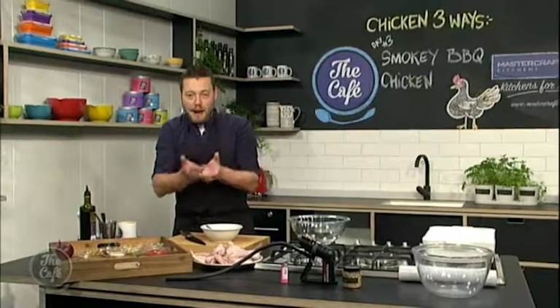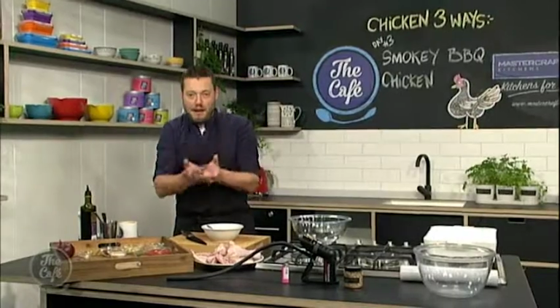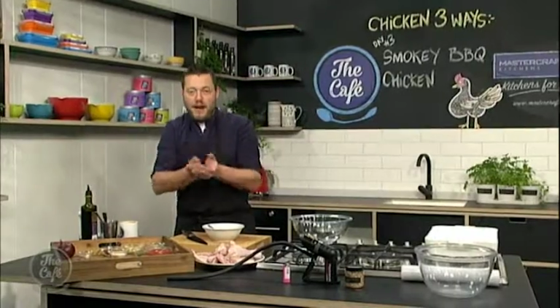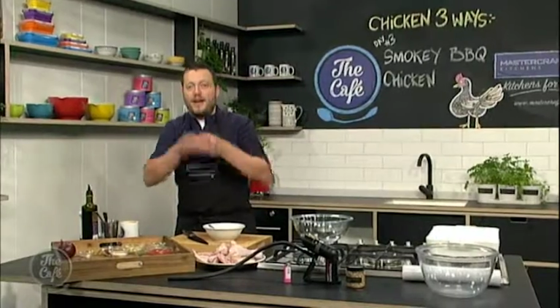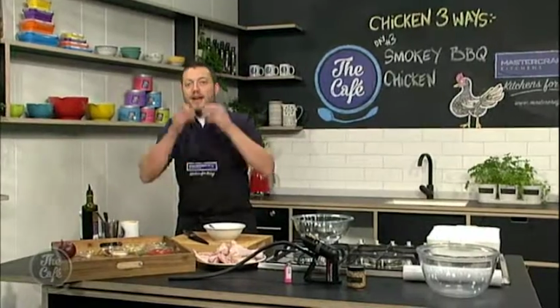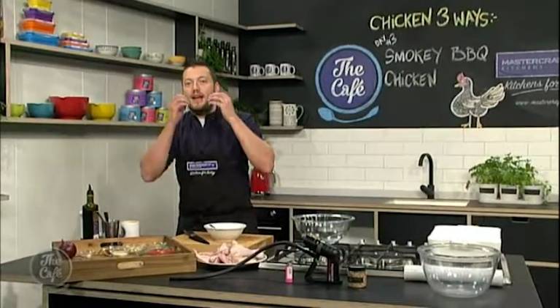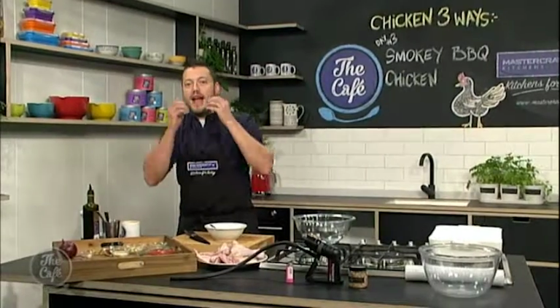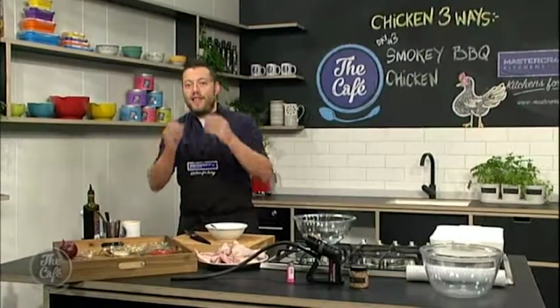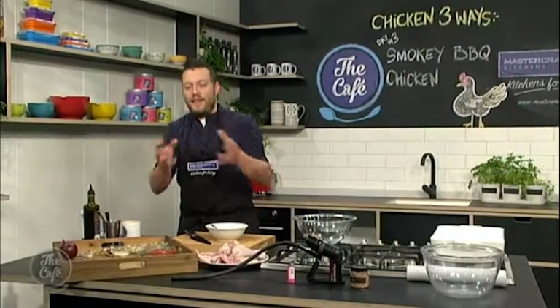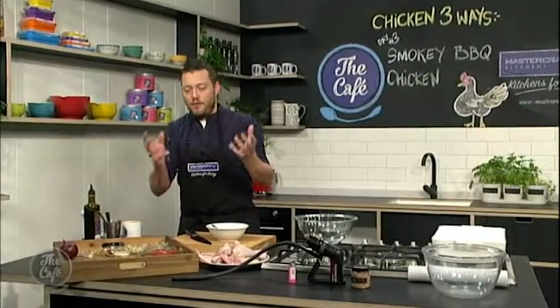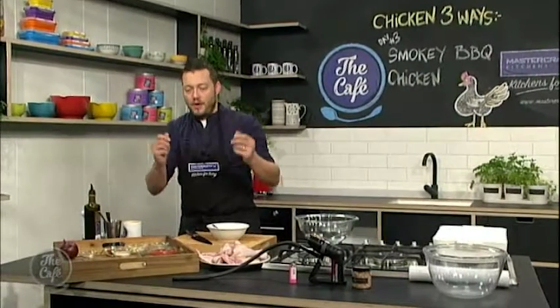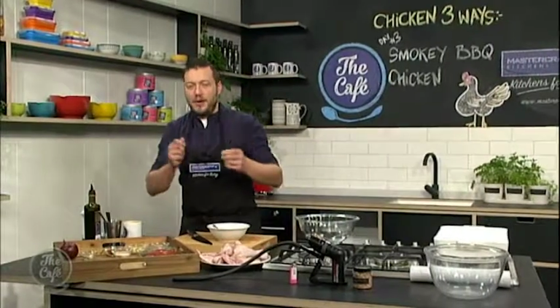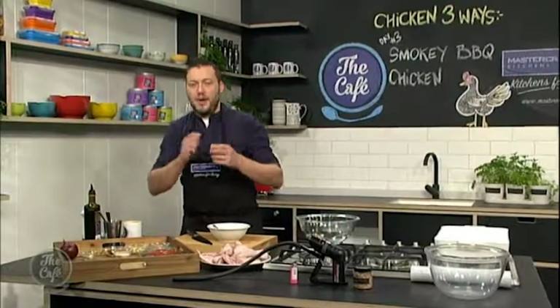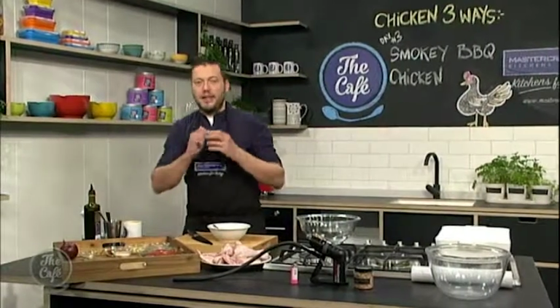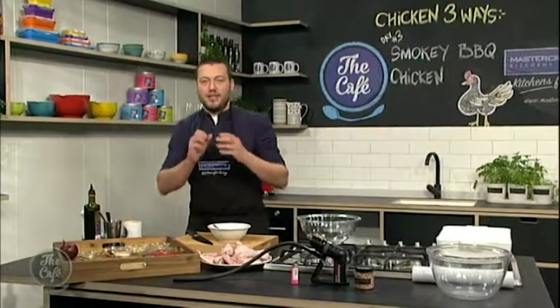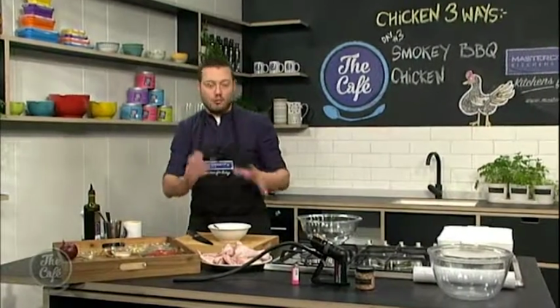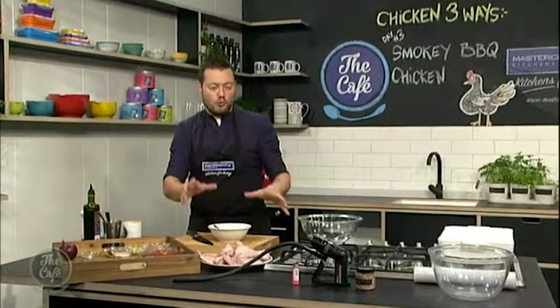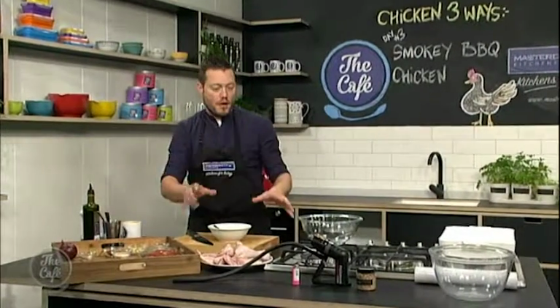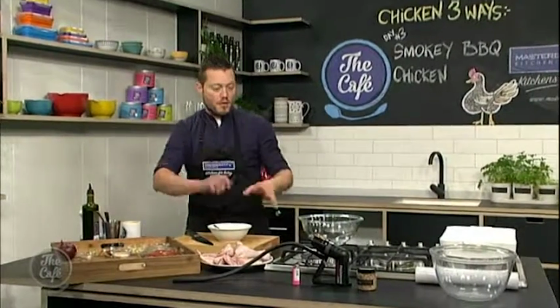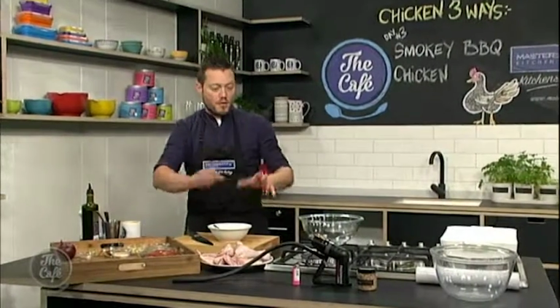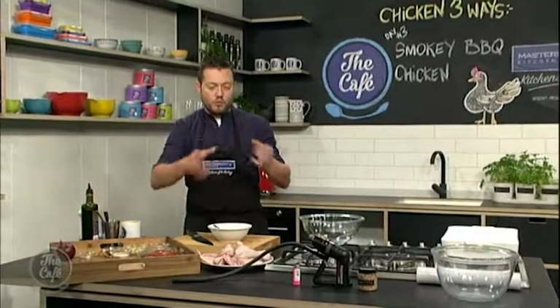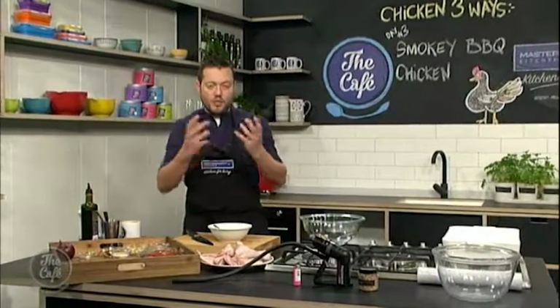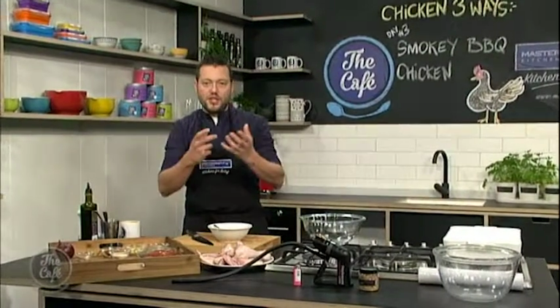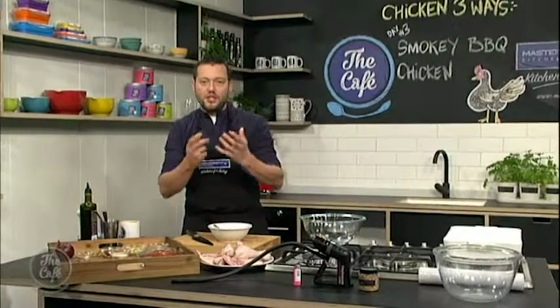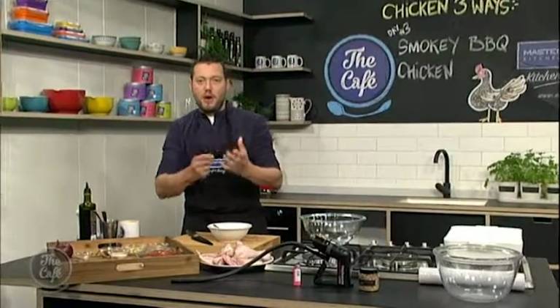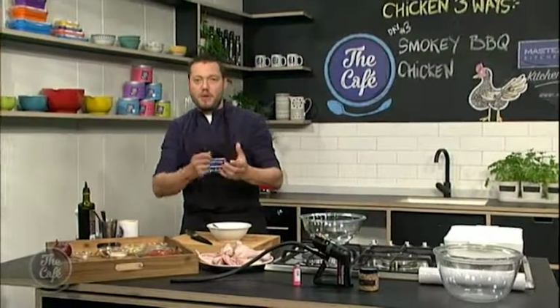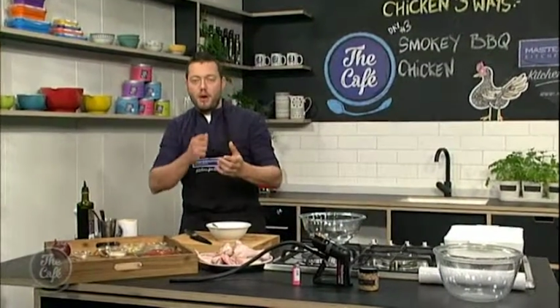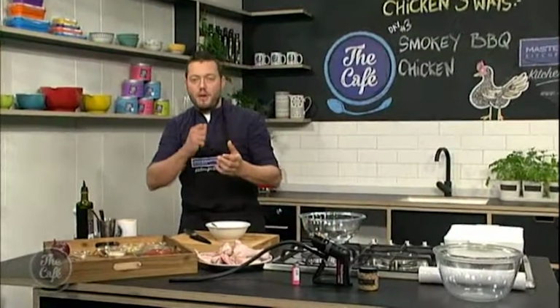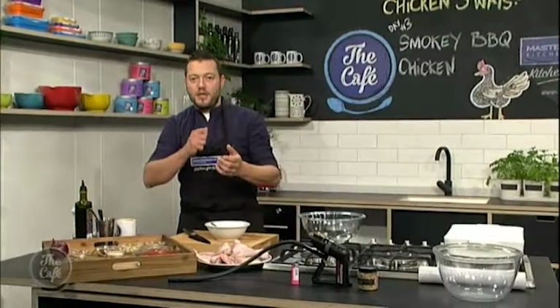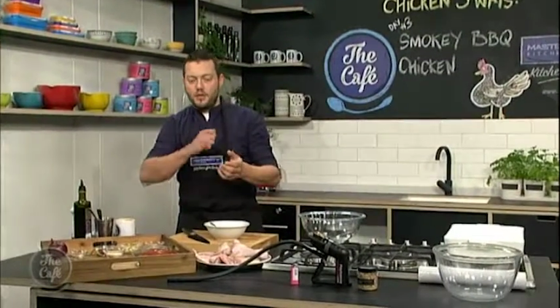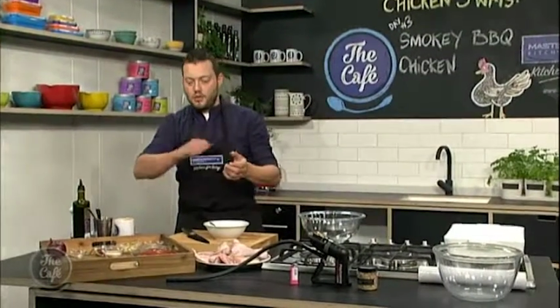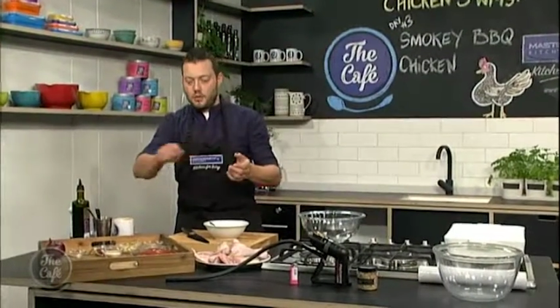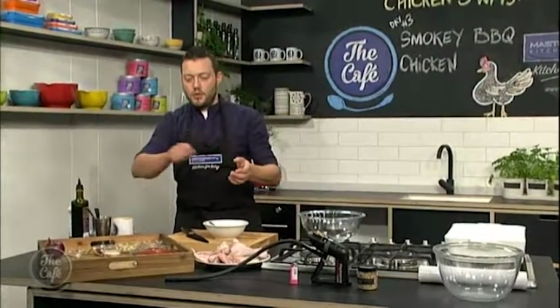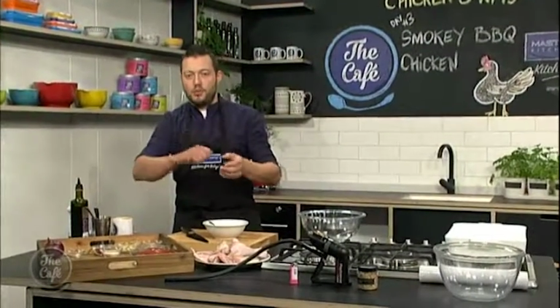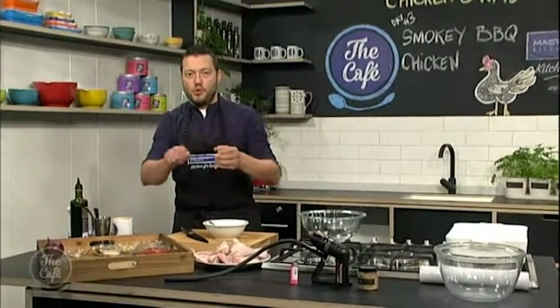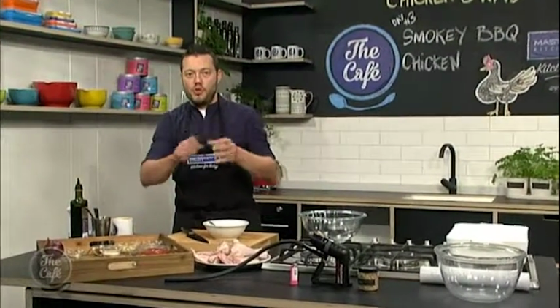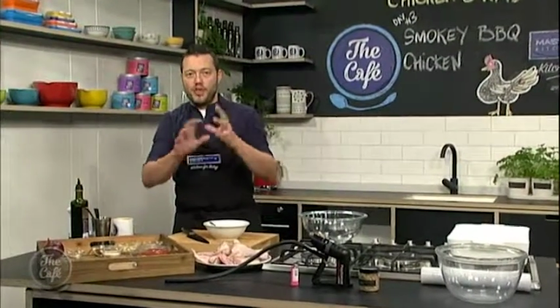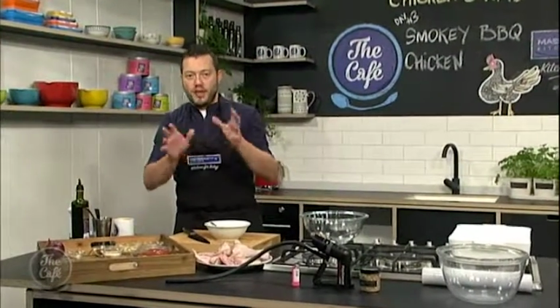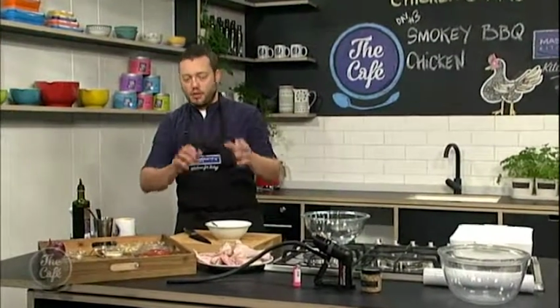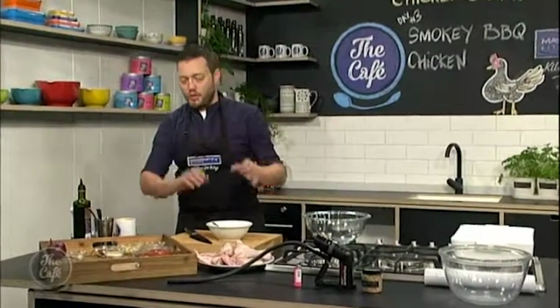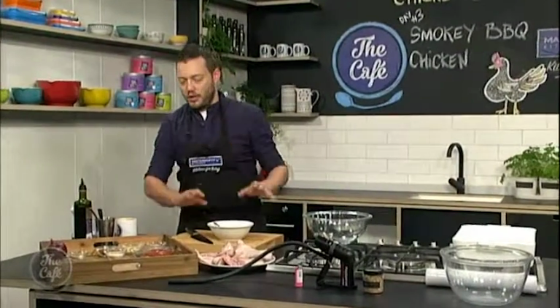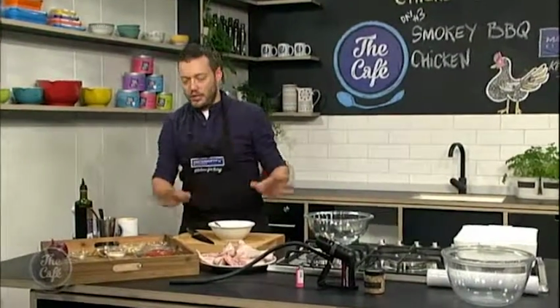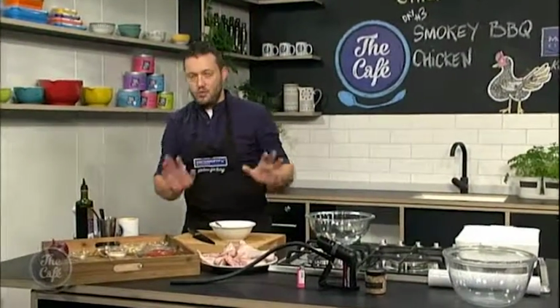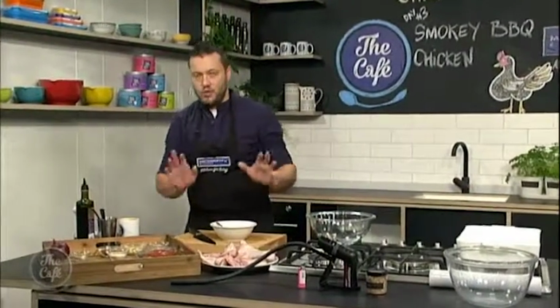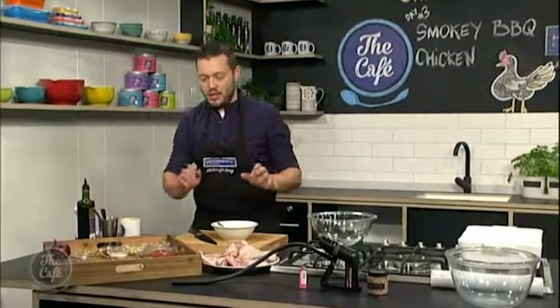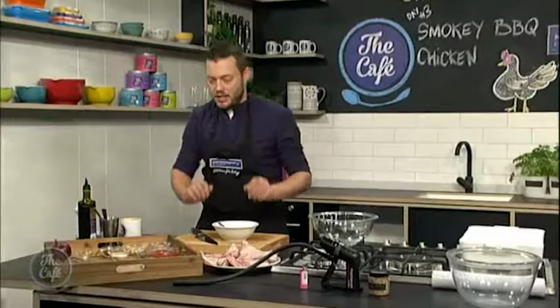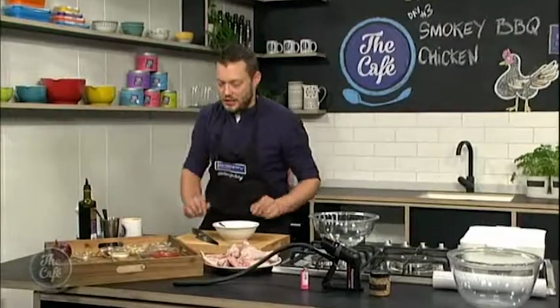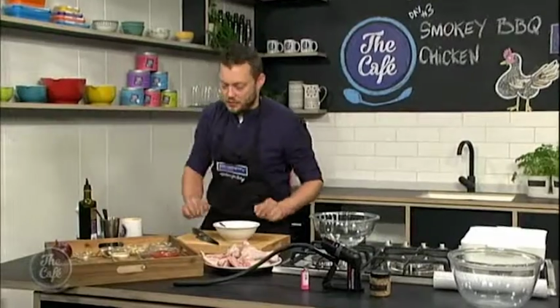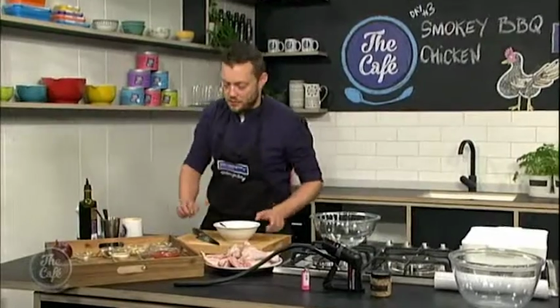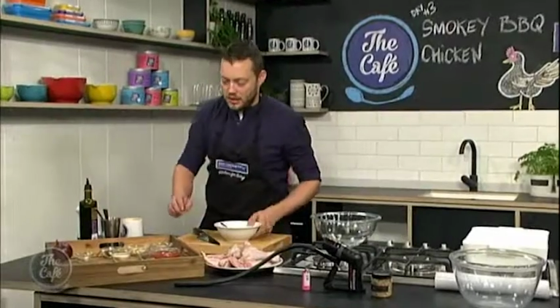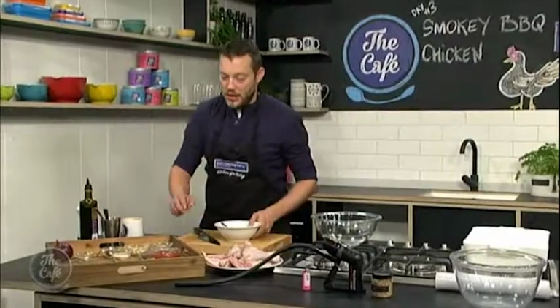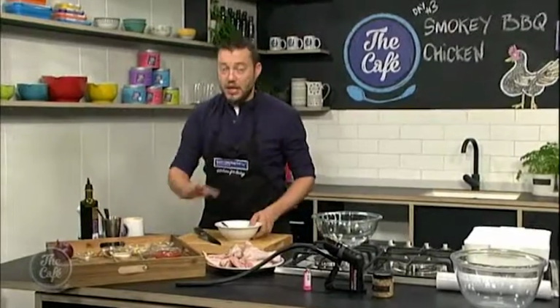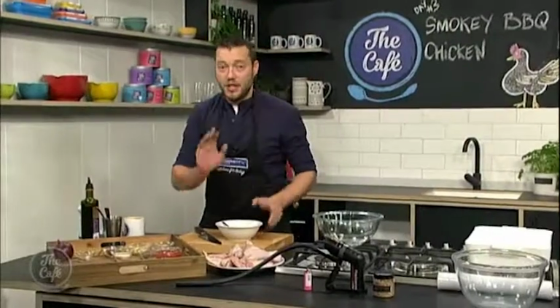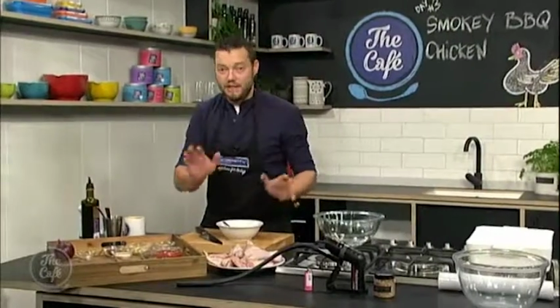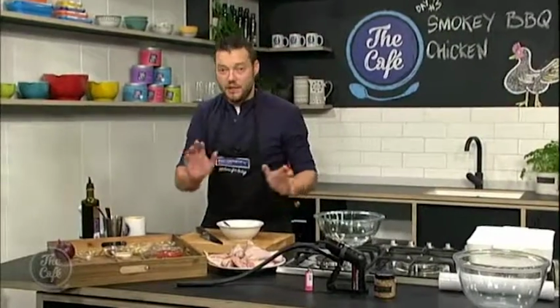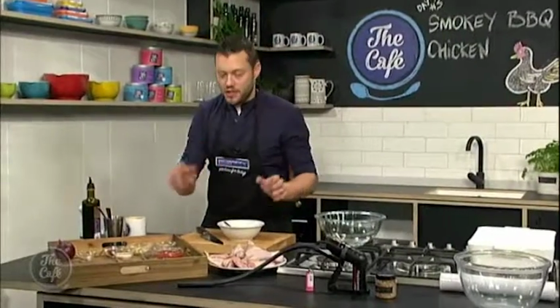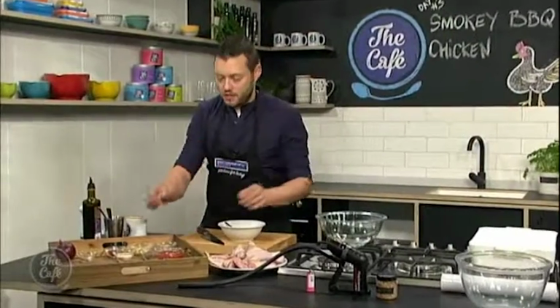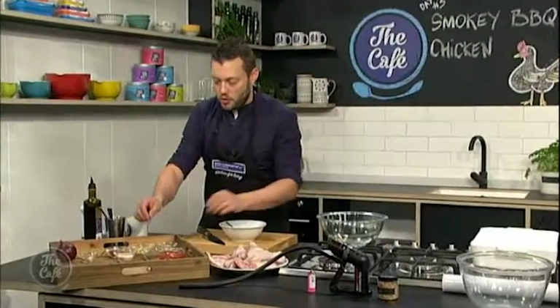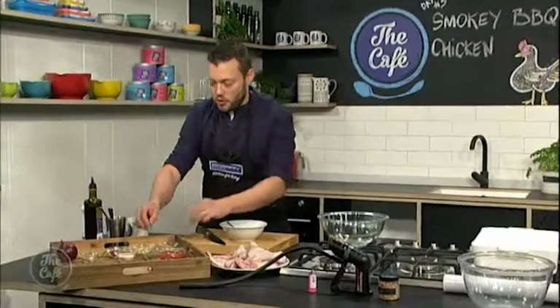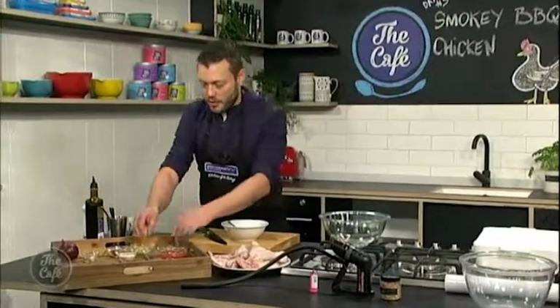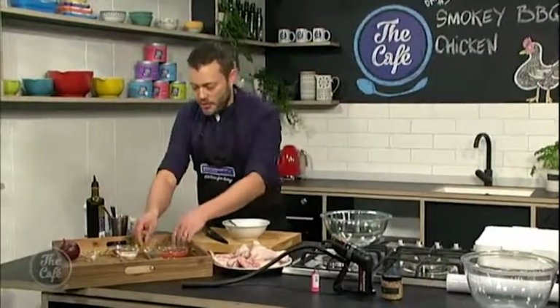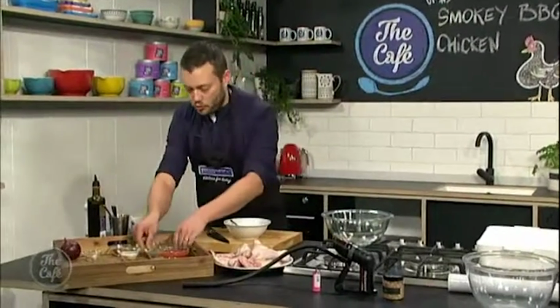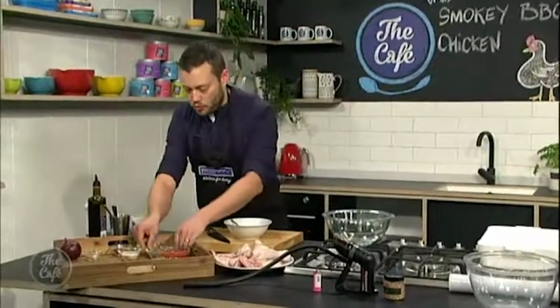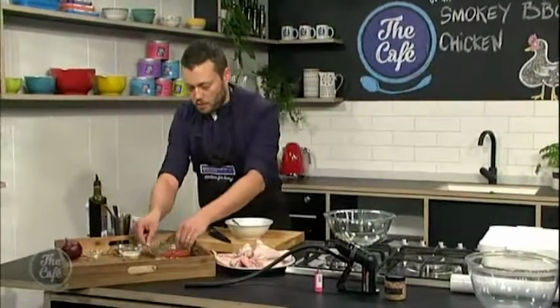We're going to marinate it and then make a really smoky barbecue sauce, brush it and grill it. It's really simple. So first of all we're going to make the rub.